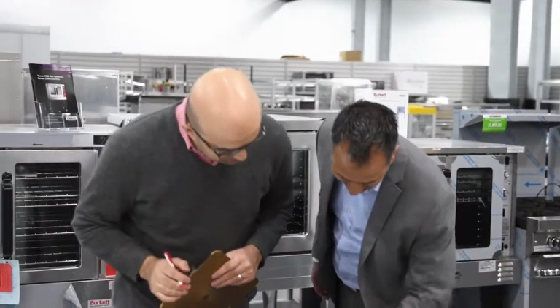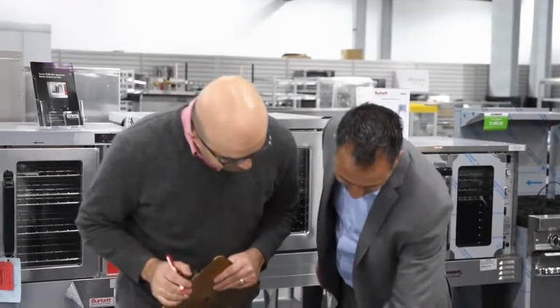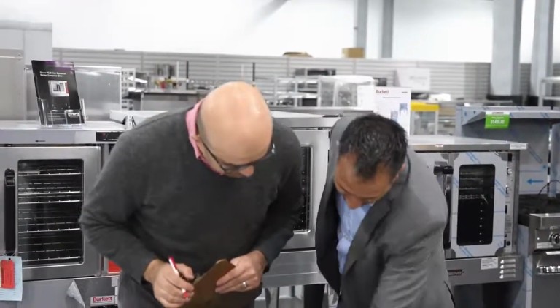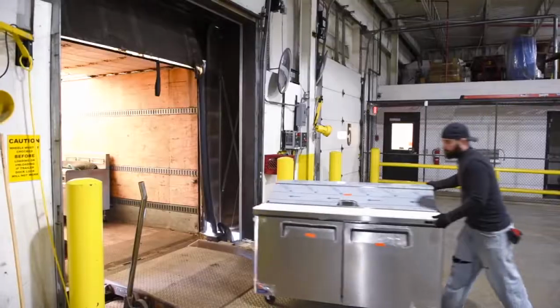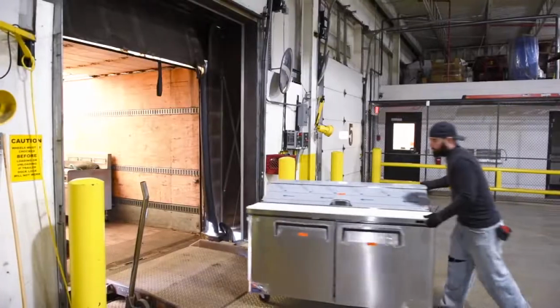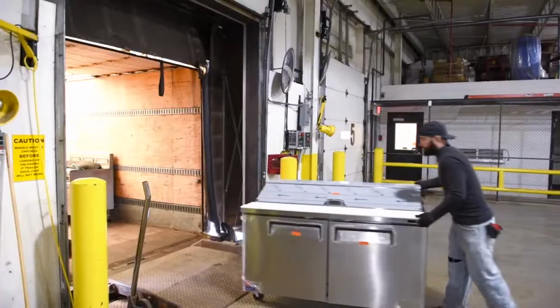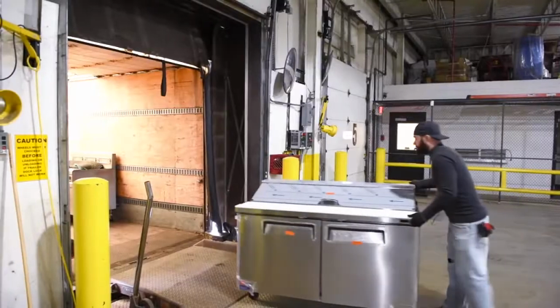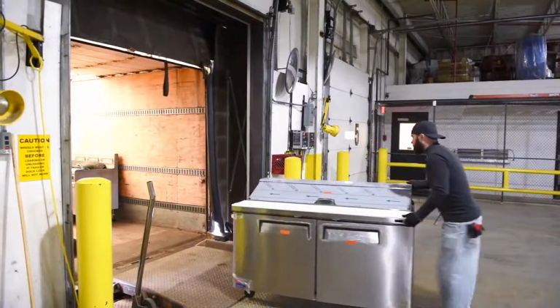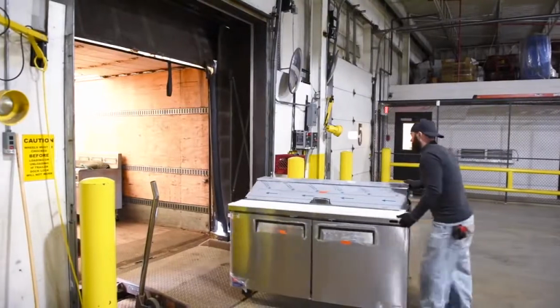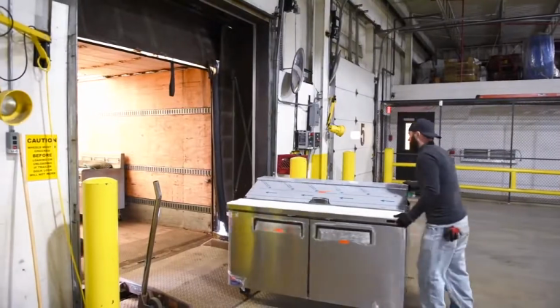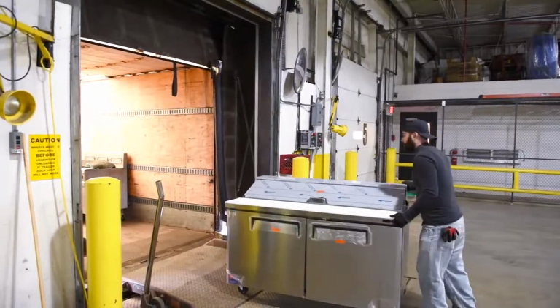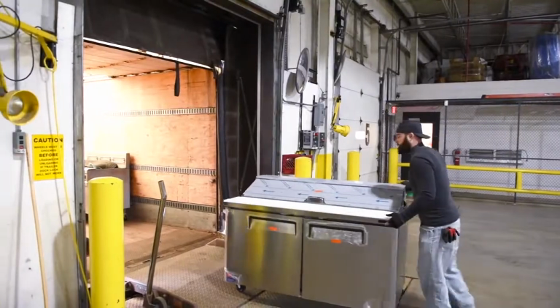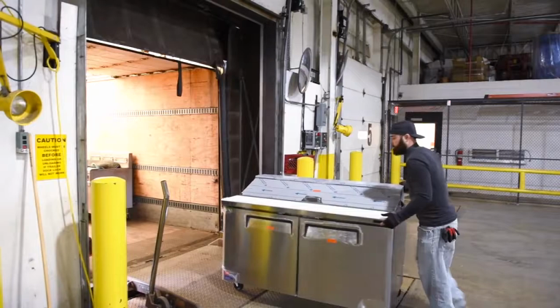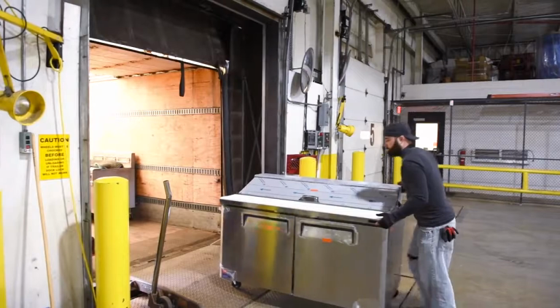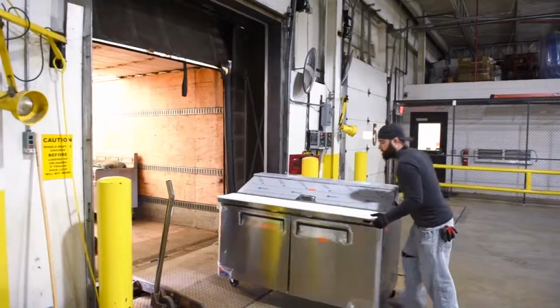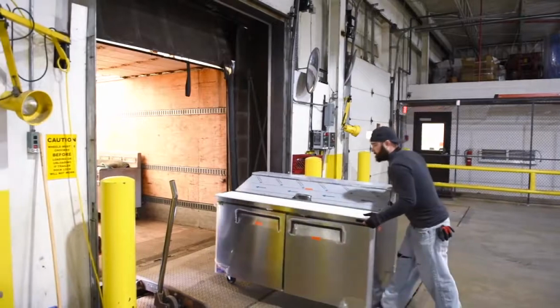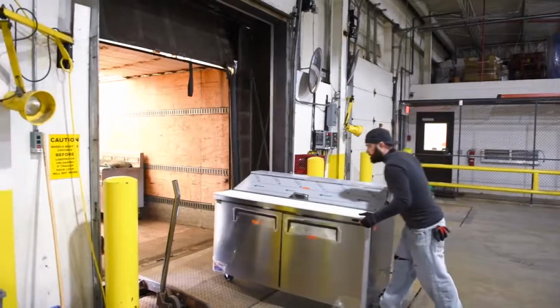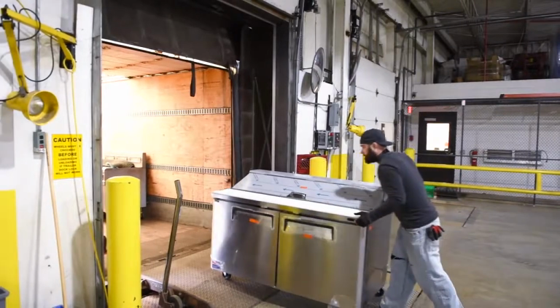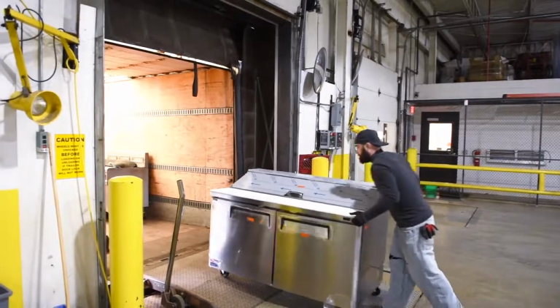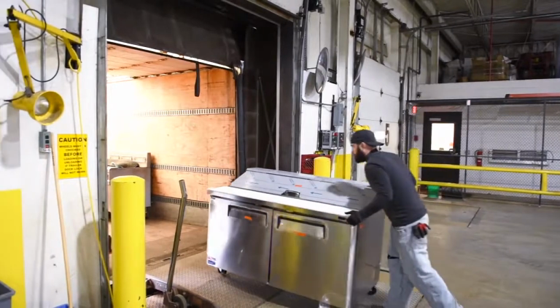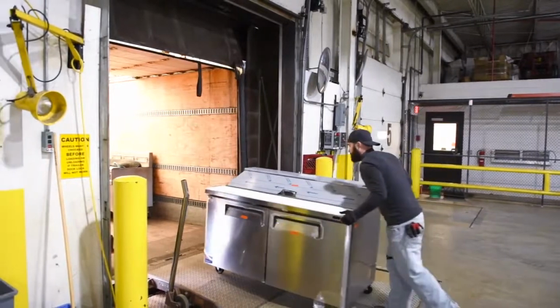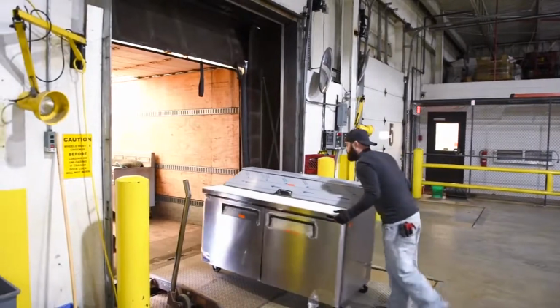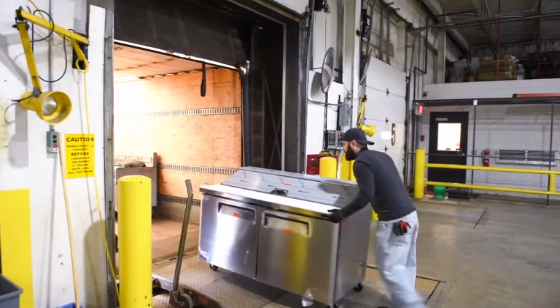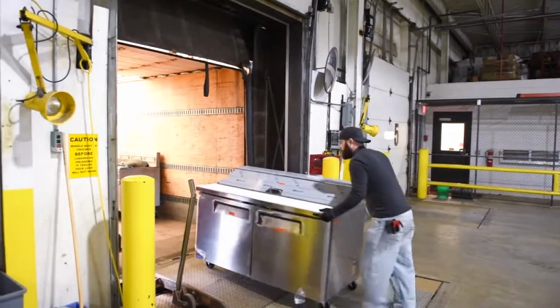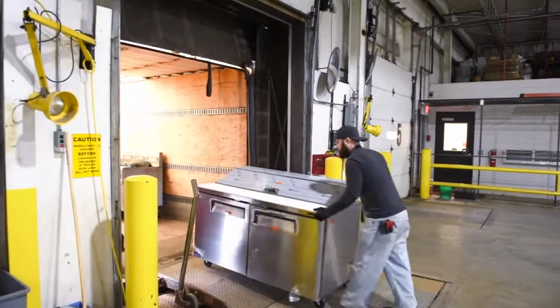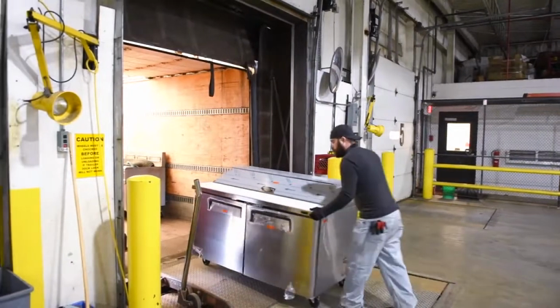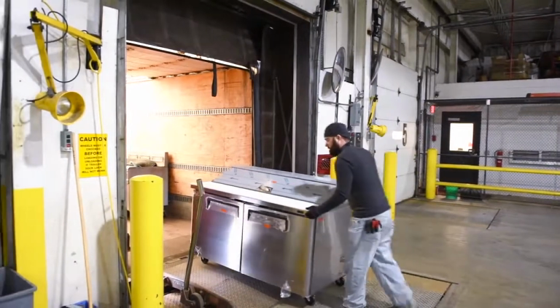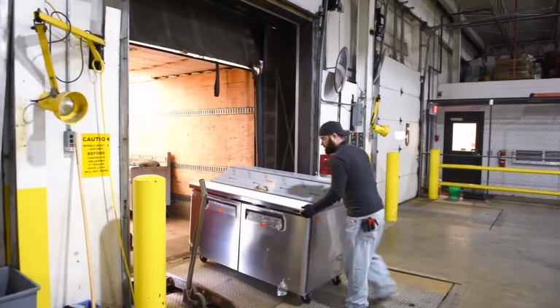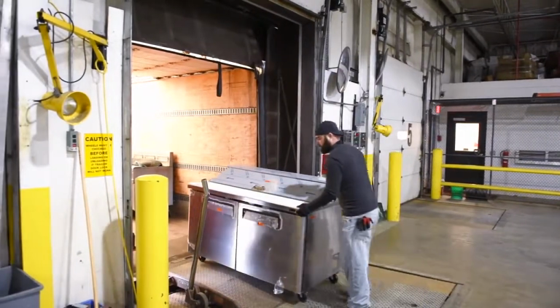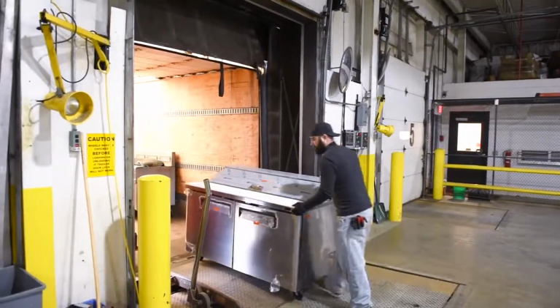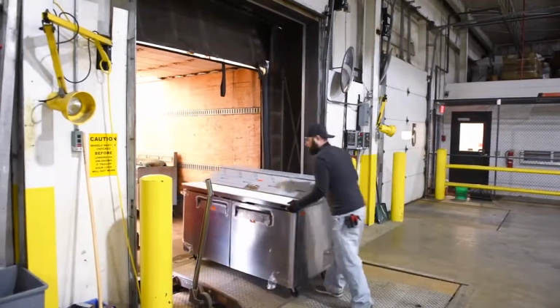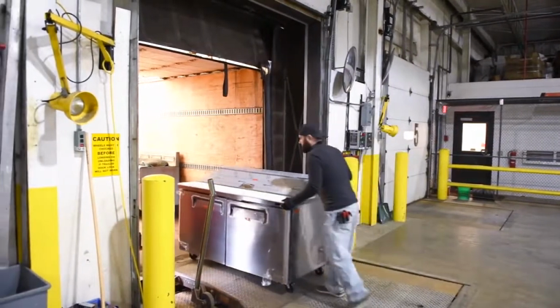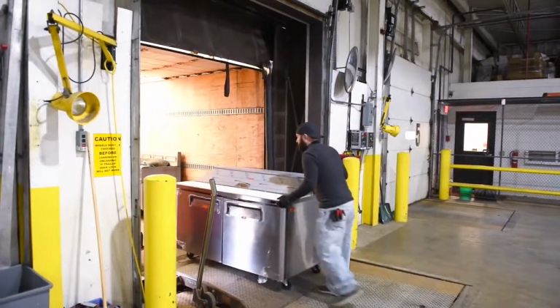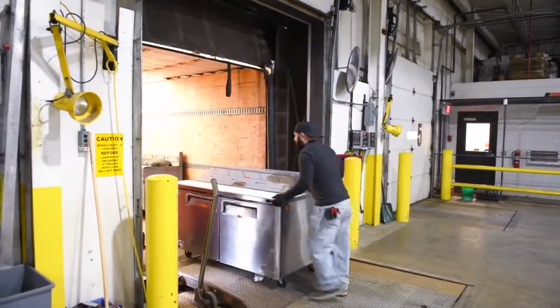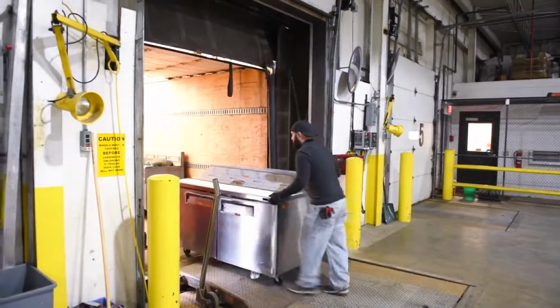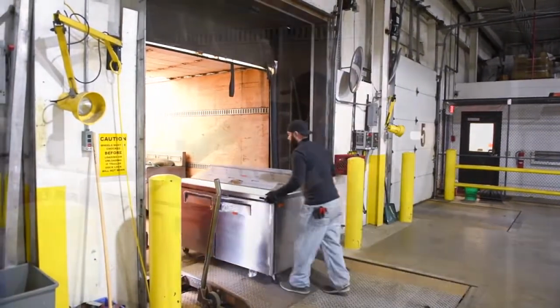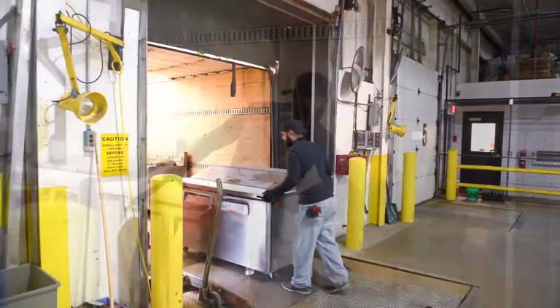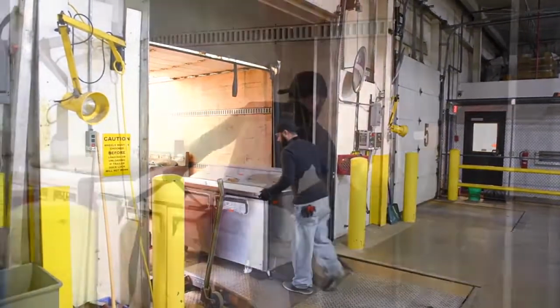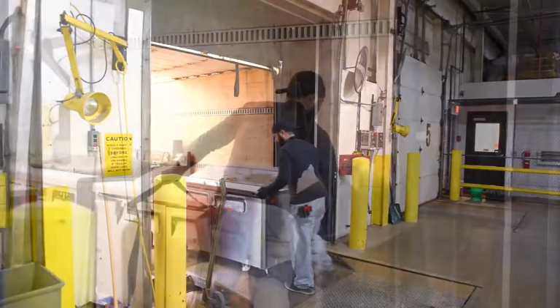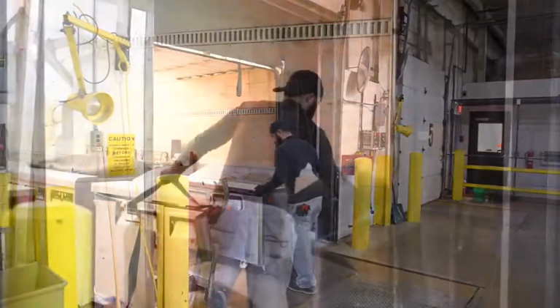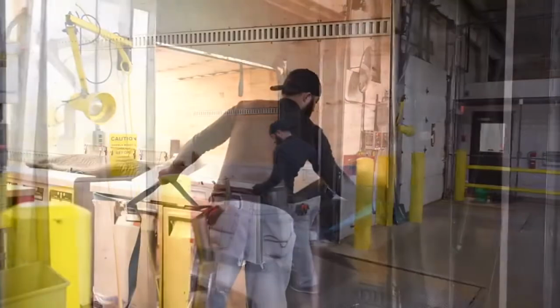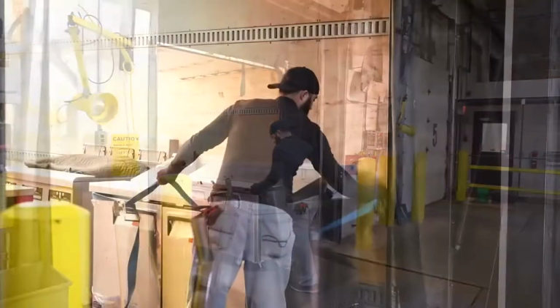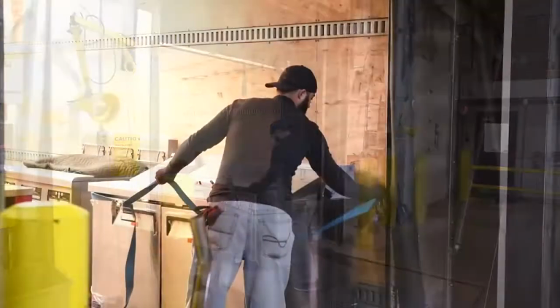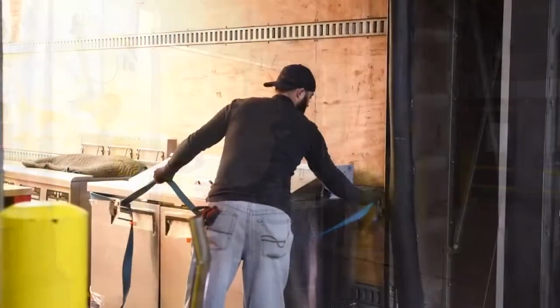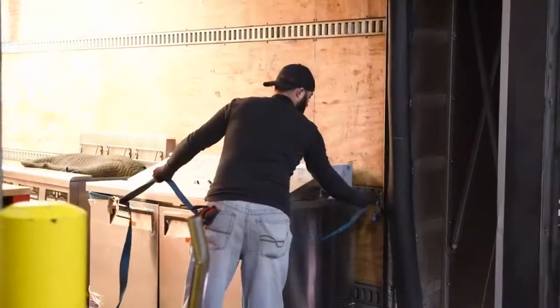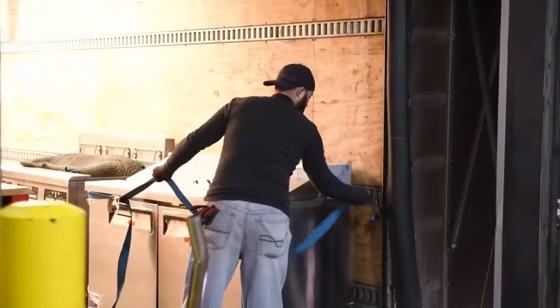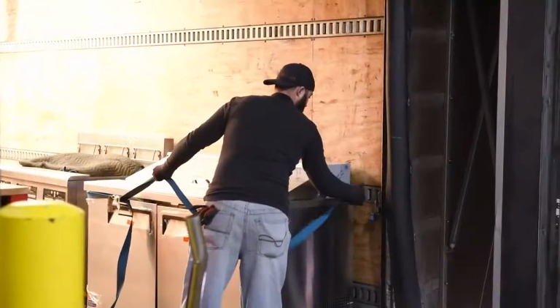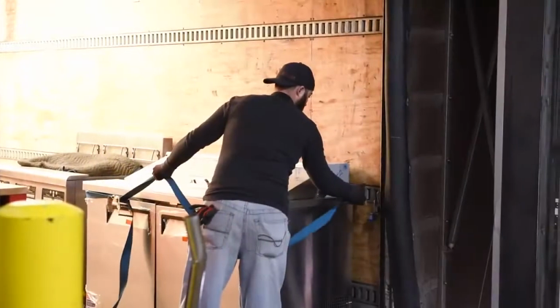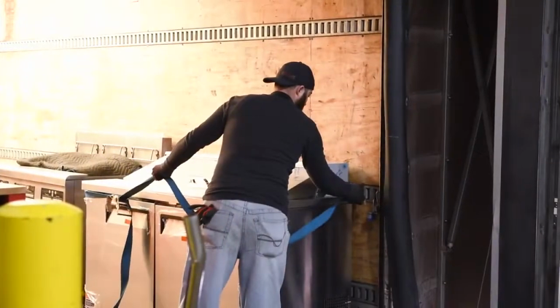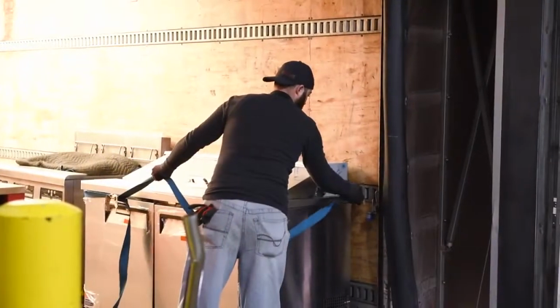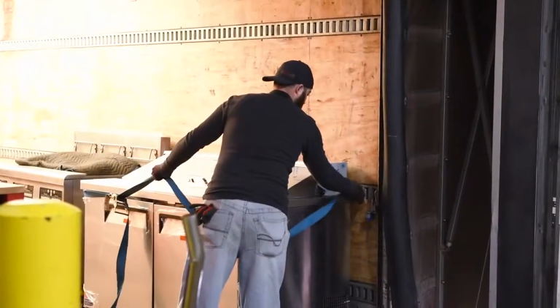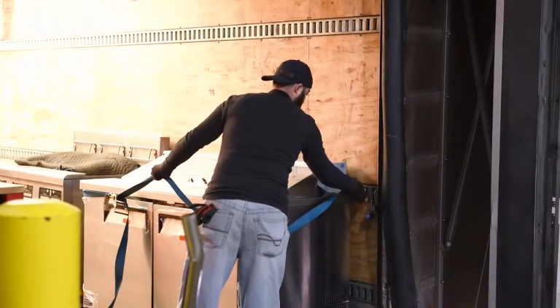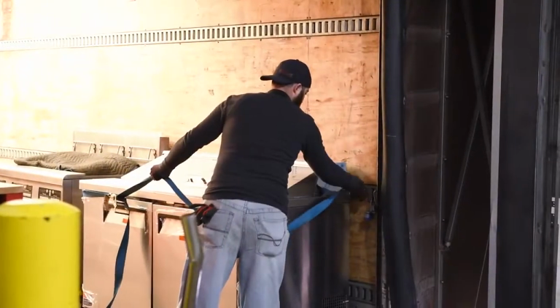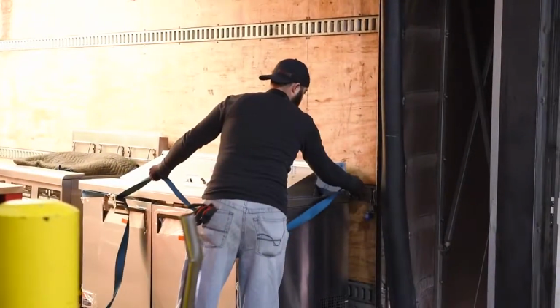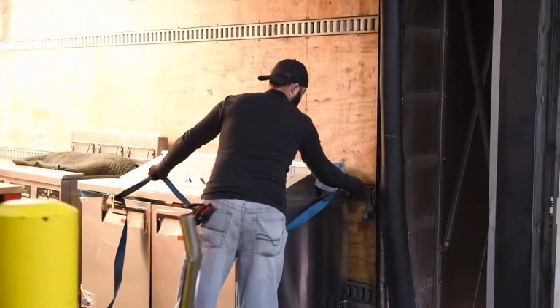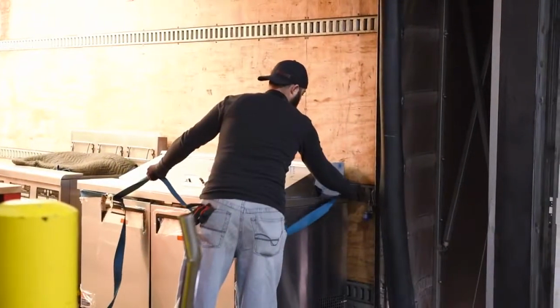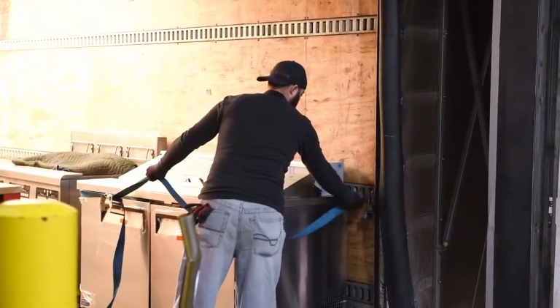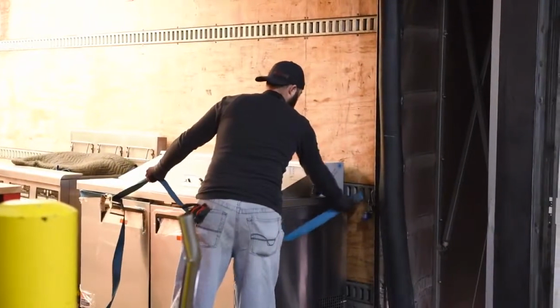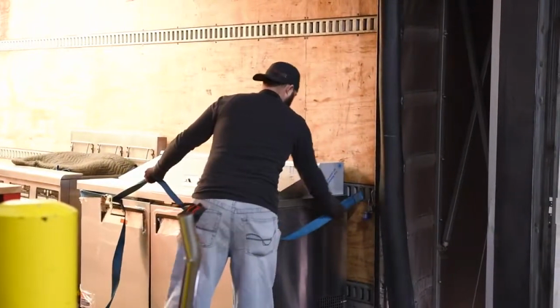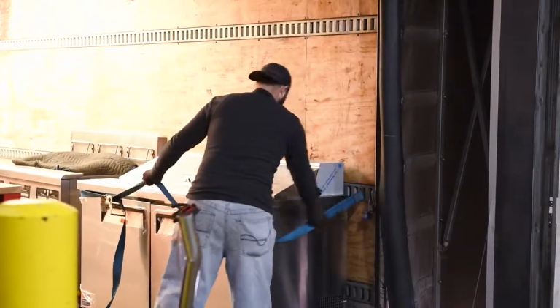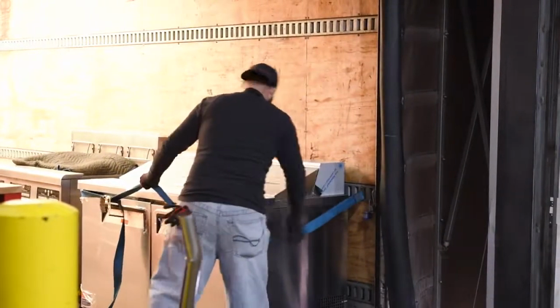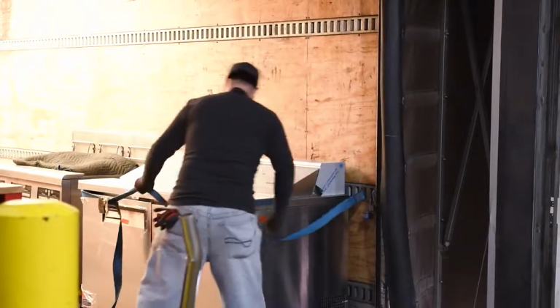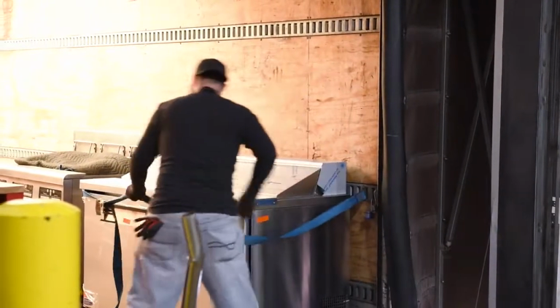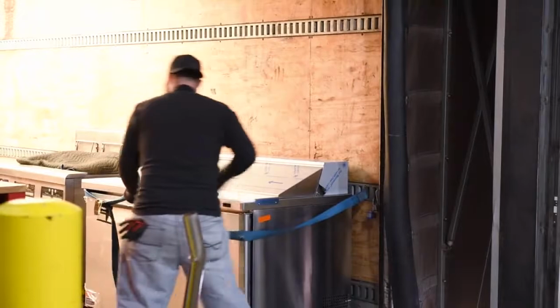We offer many different shipping methods based on what our clients need. That includes picking it up, shipping it locally, or shipping it nationwide.